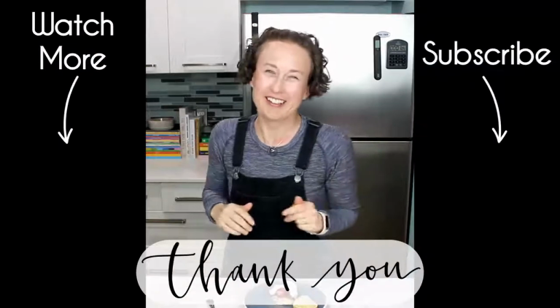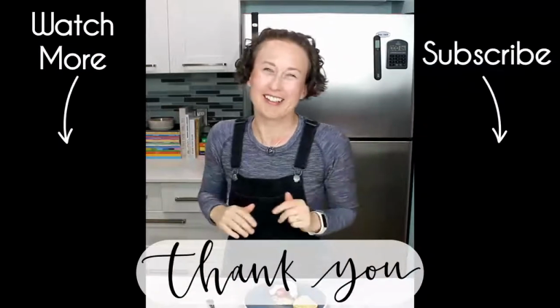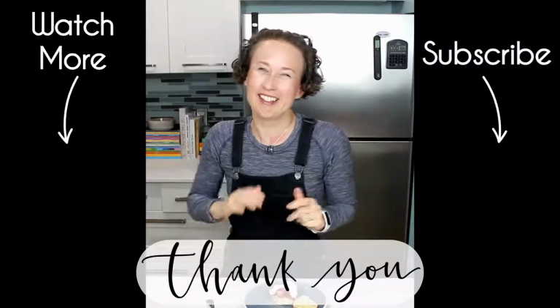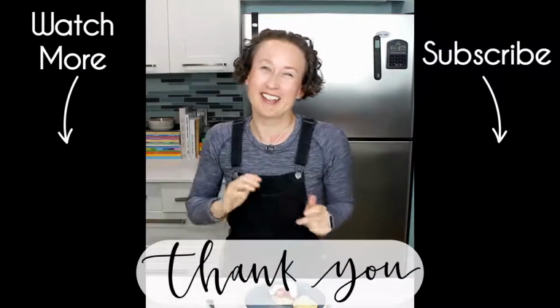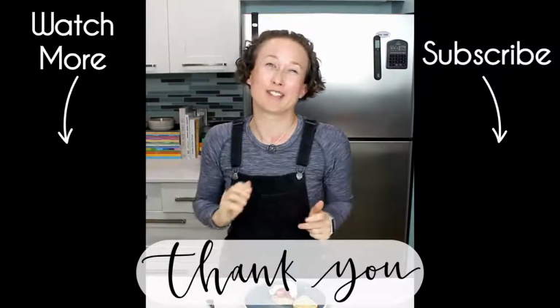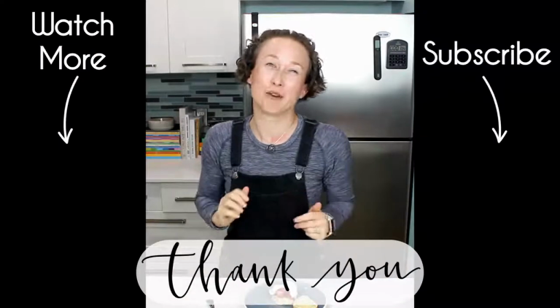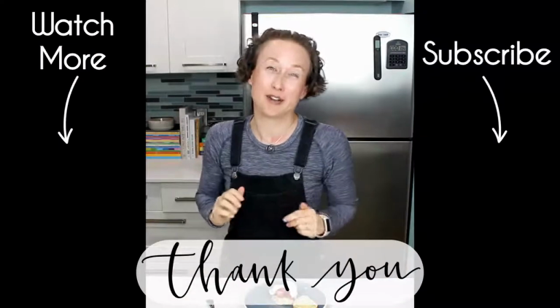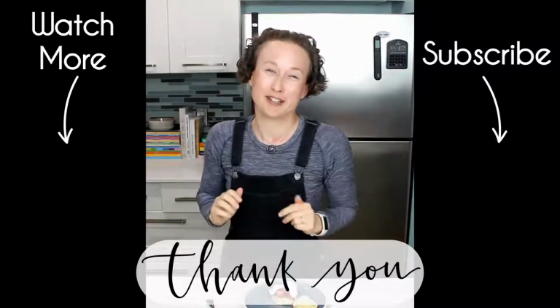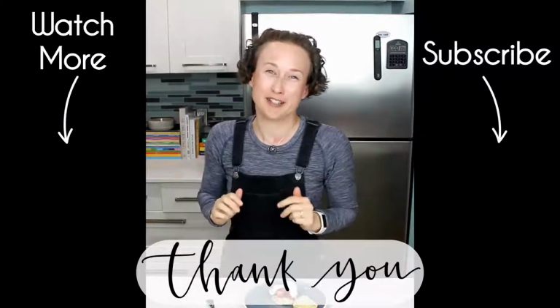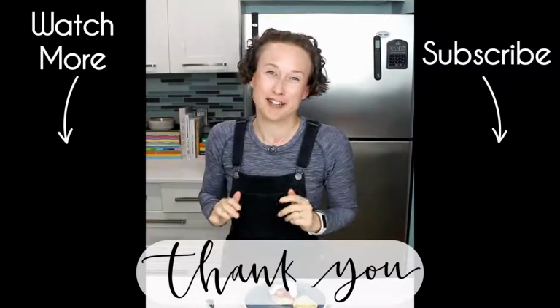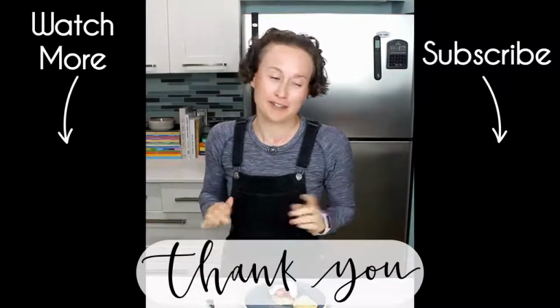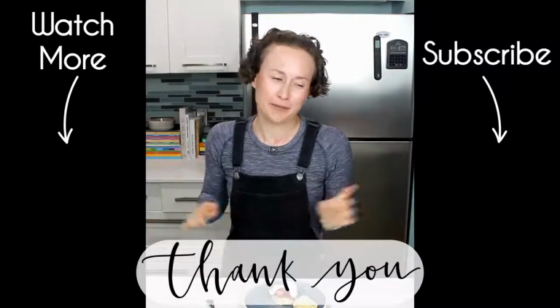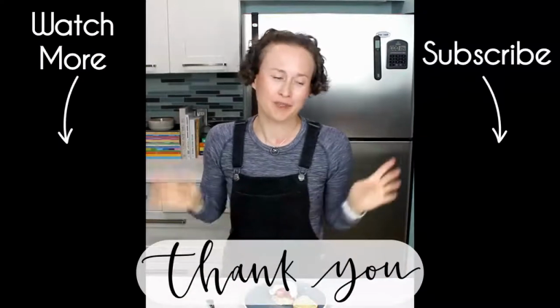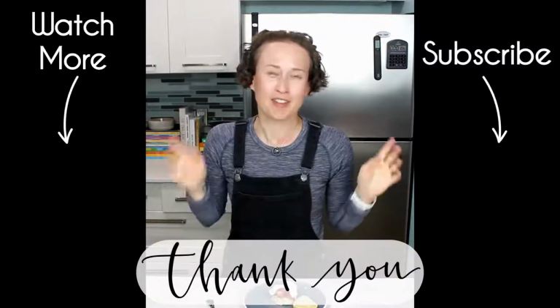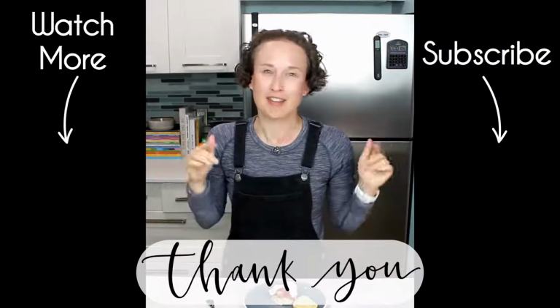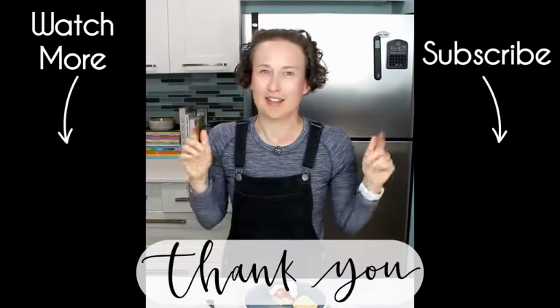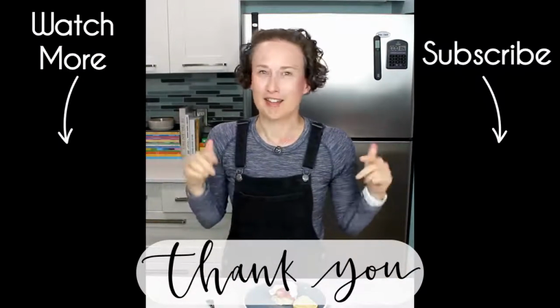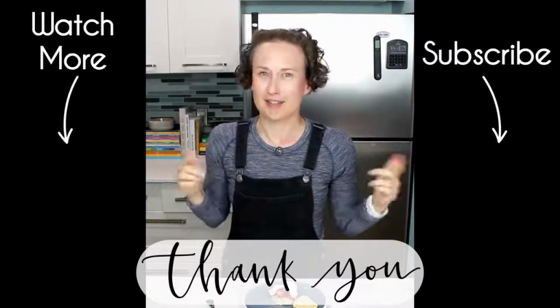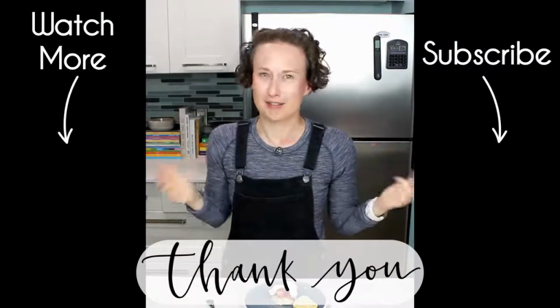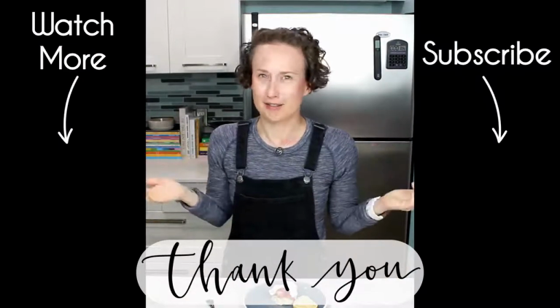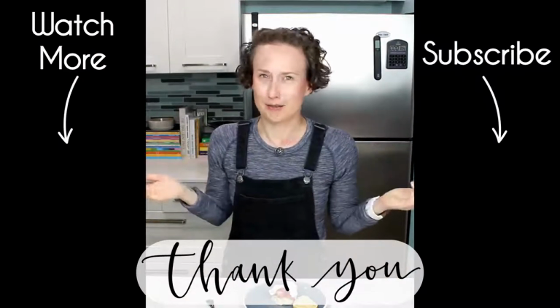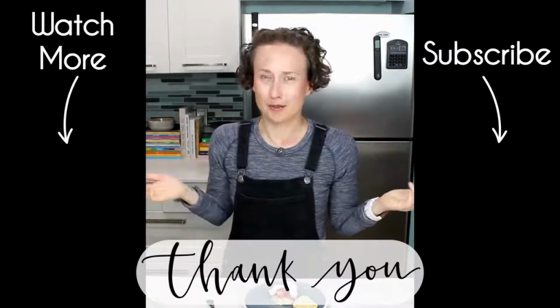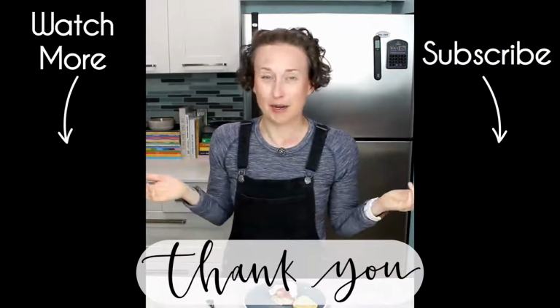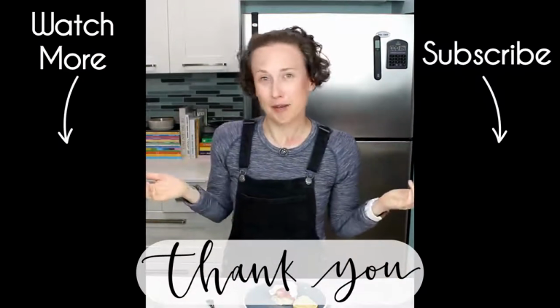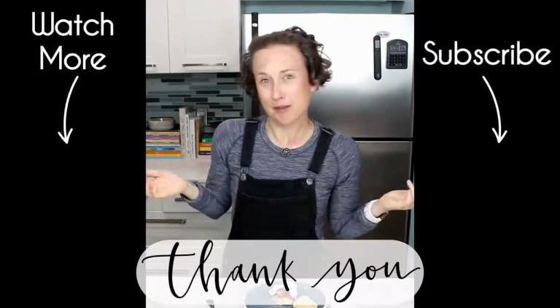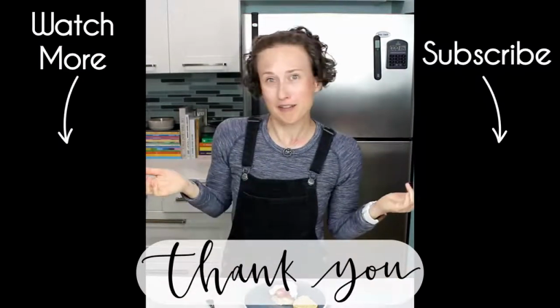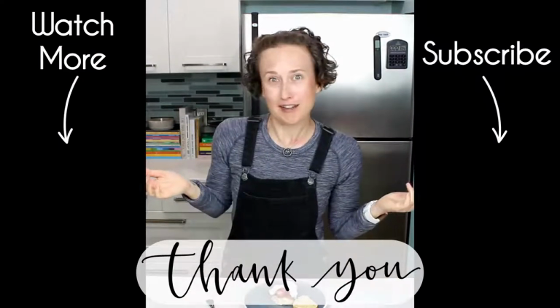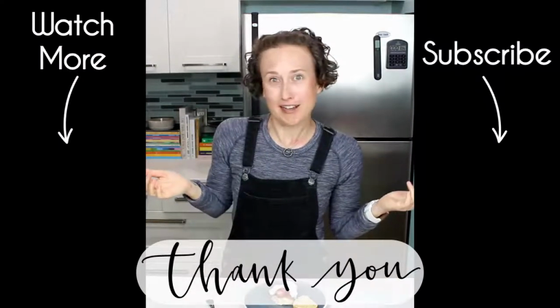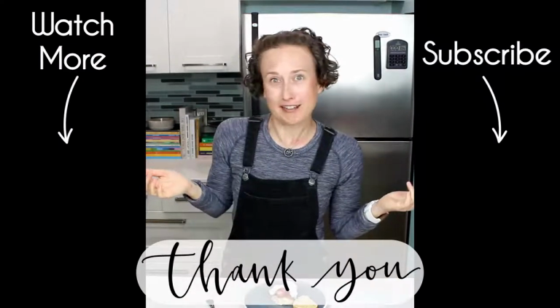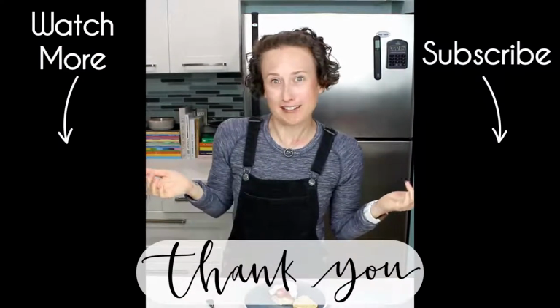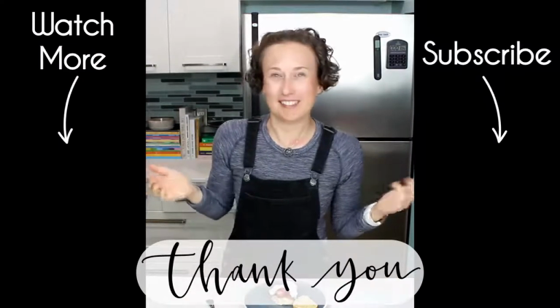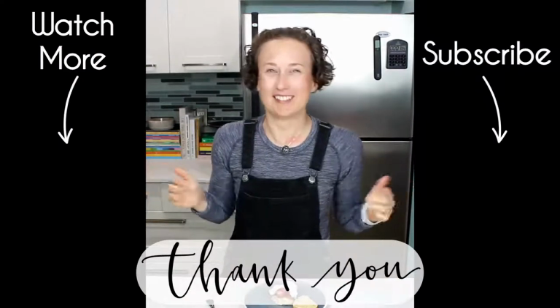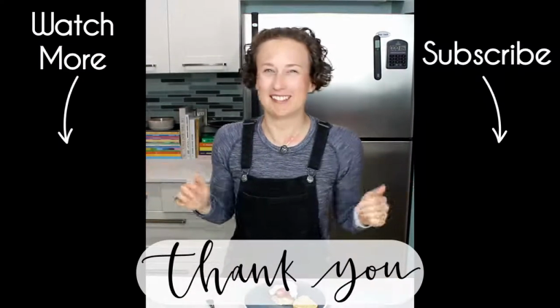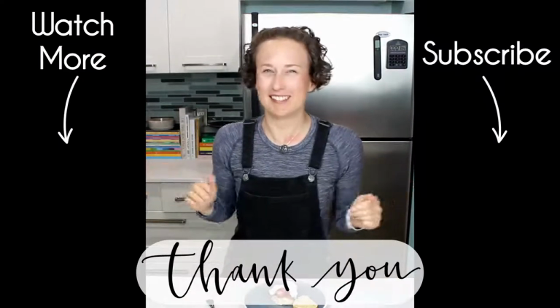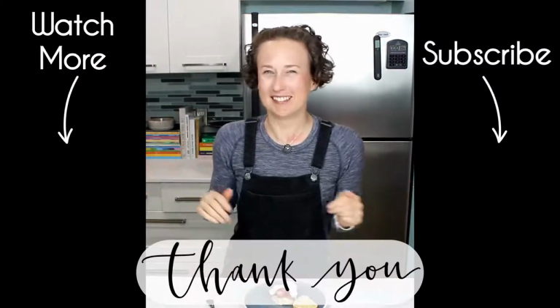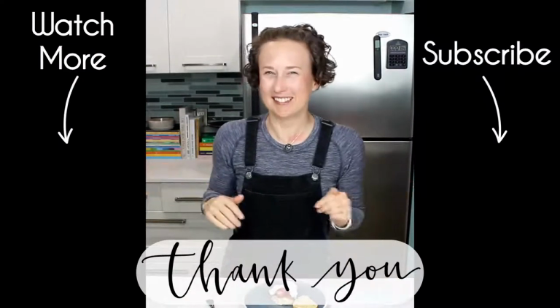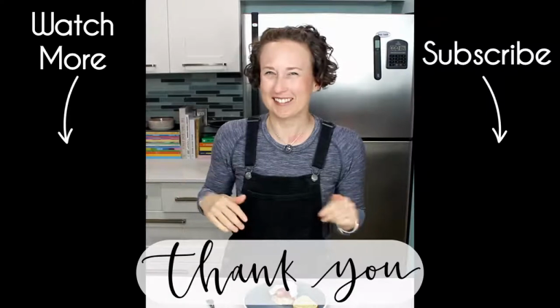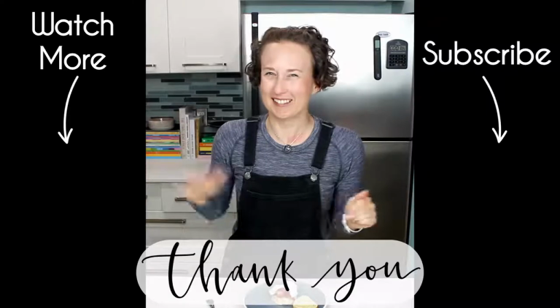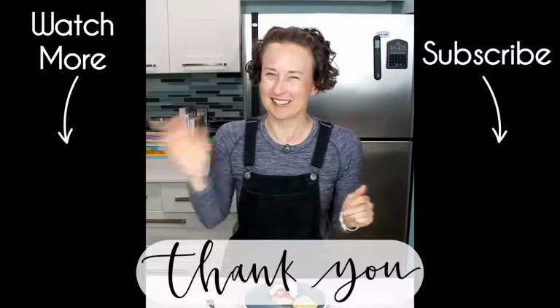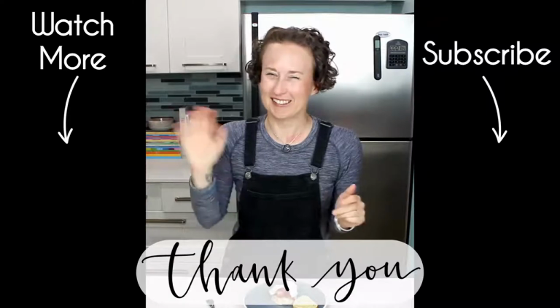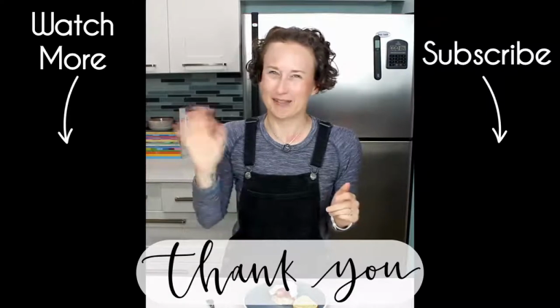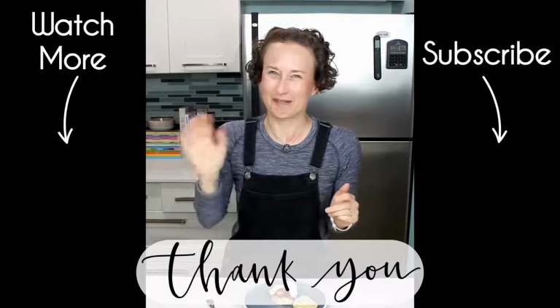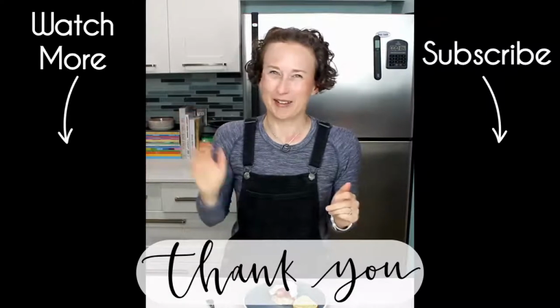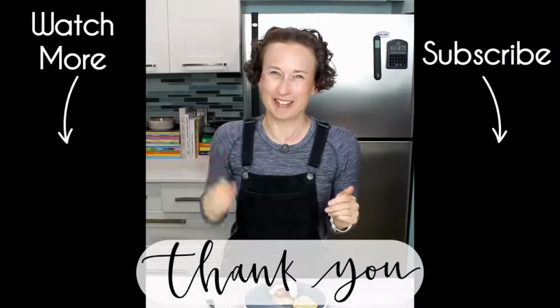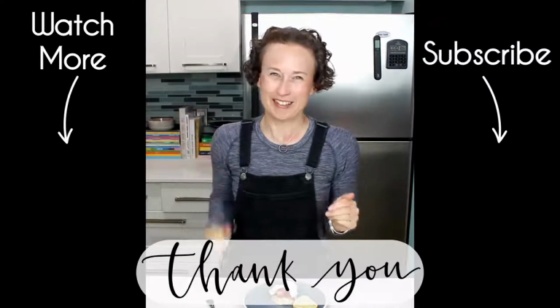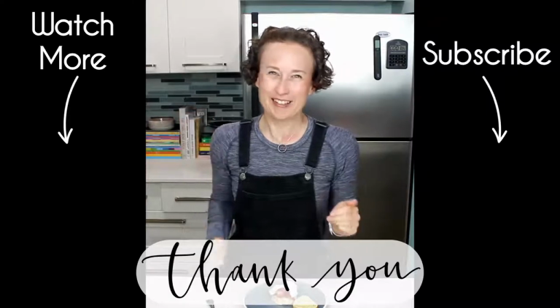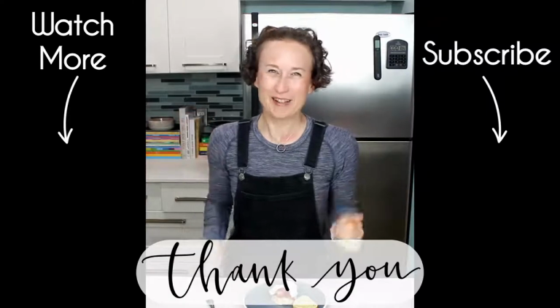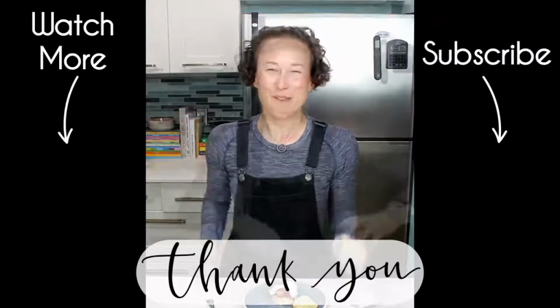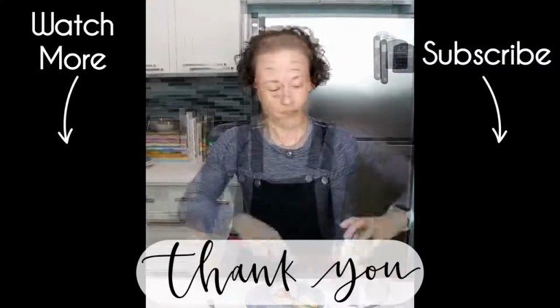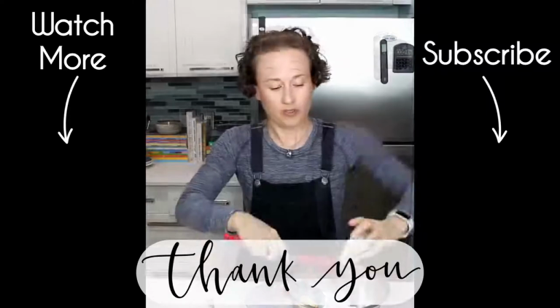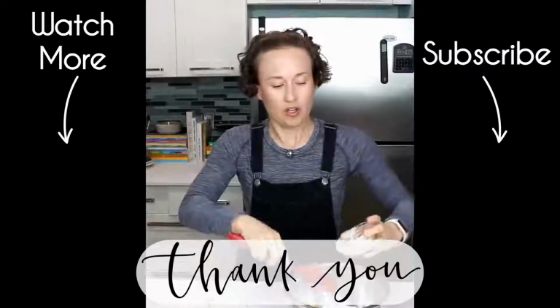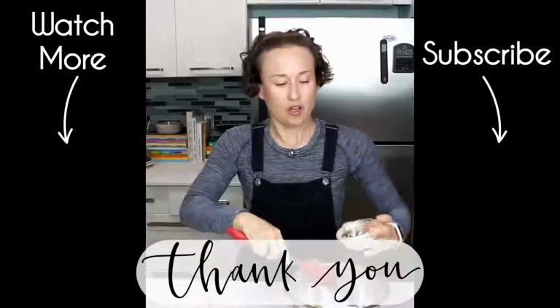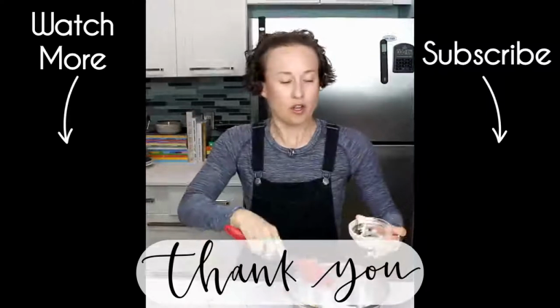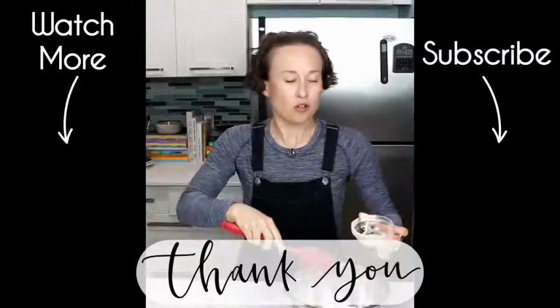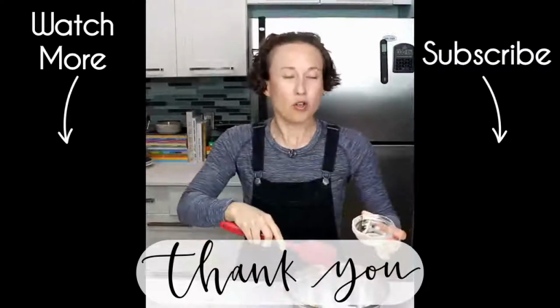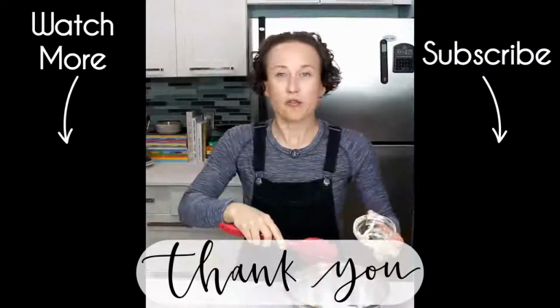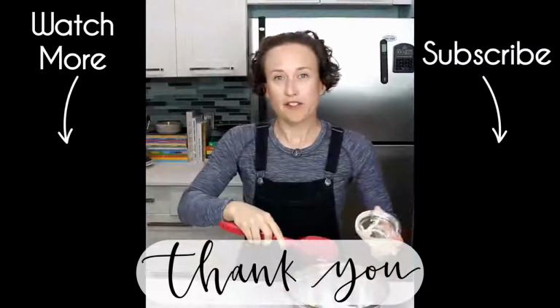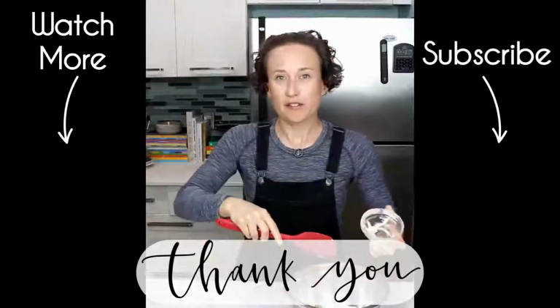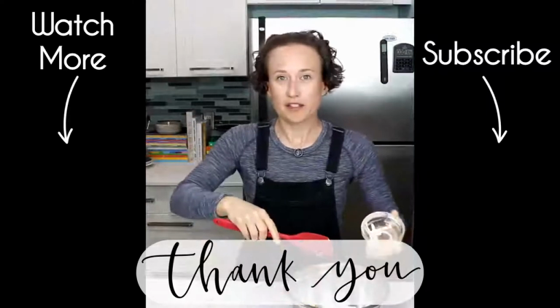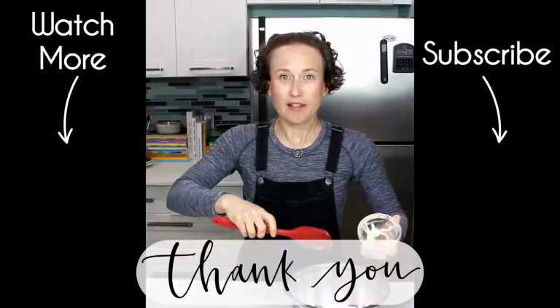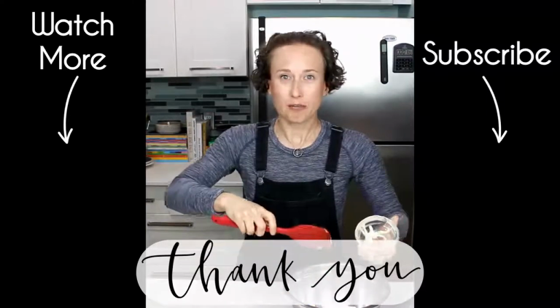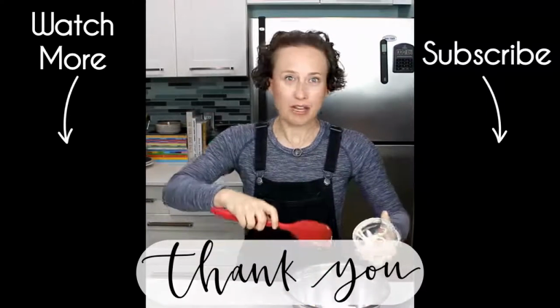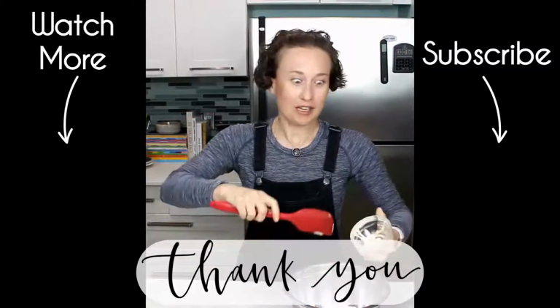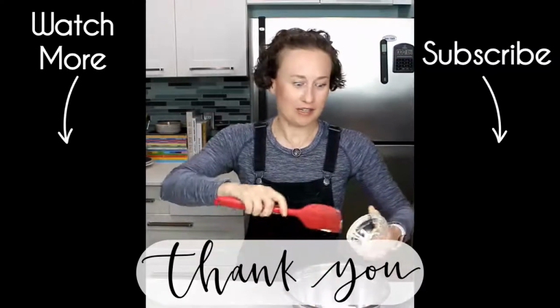Thanks for watching, and subscribe if you like. Bye. No flavor left behind.